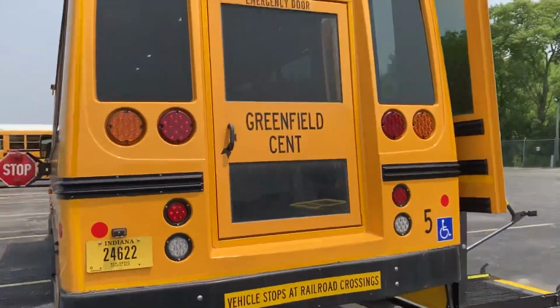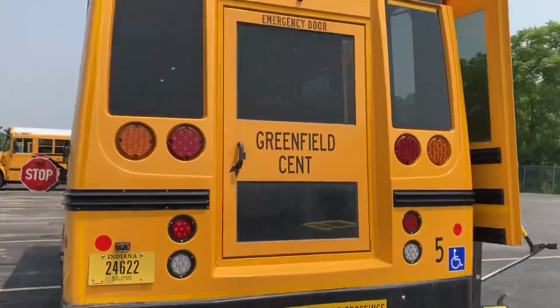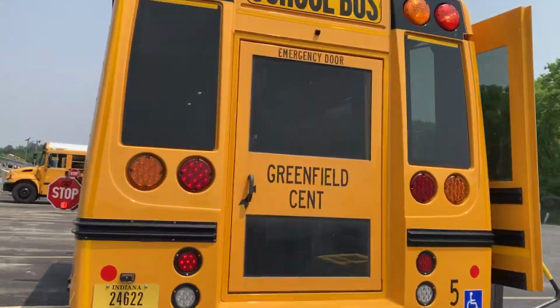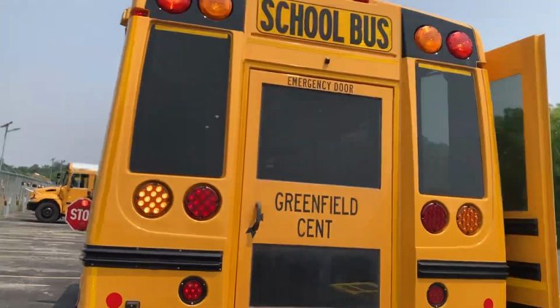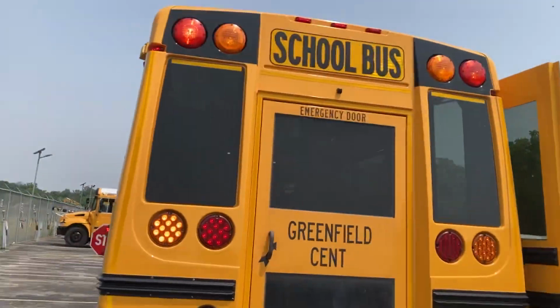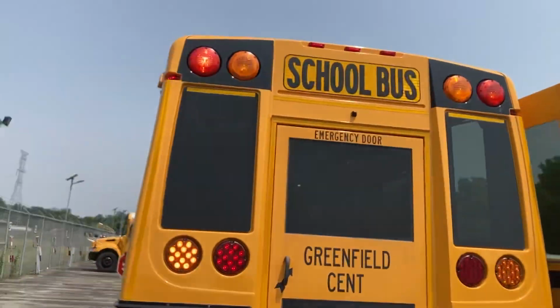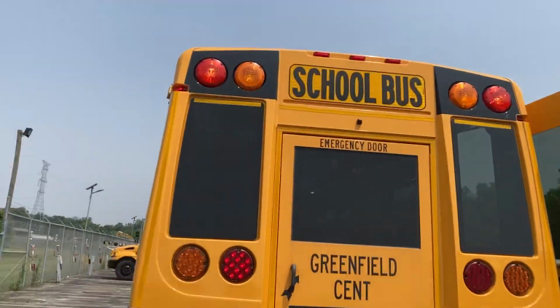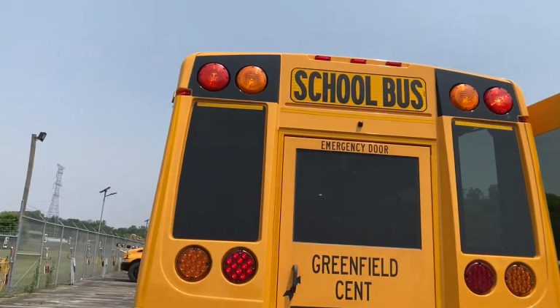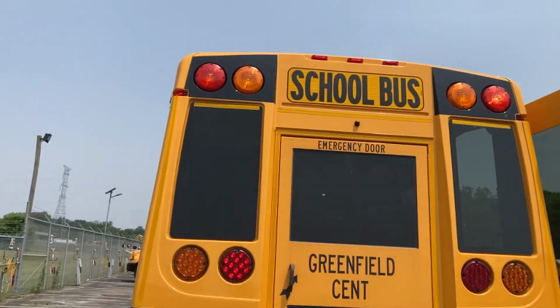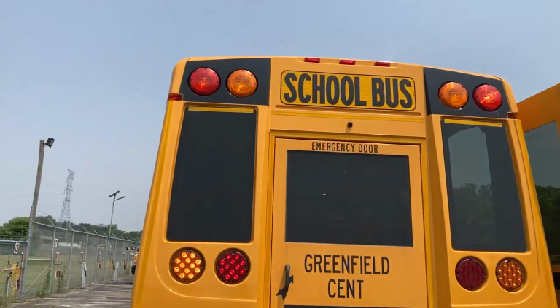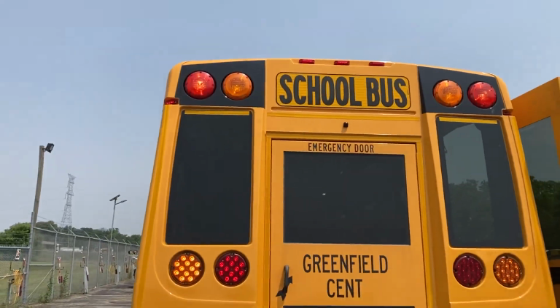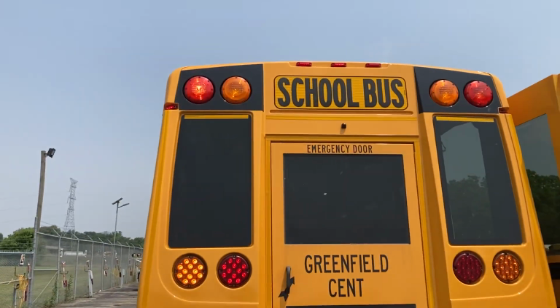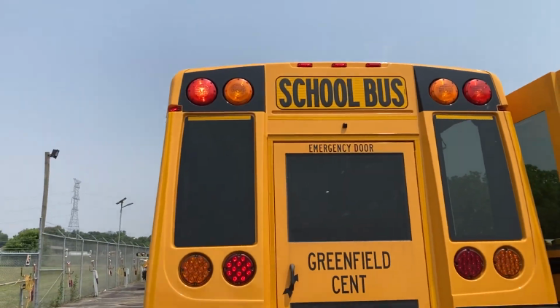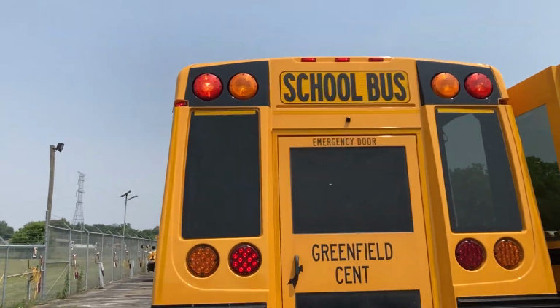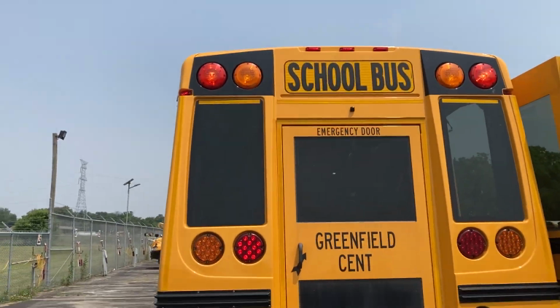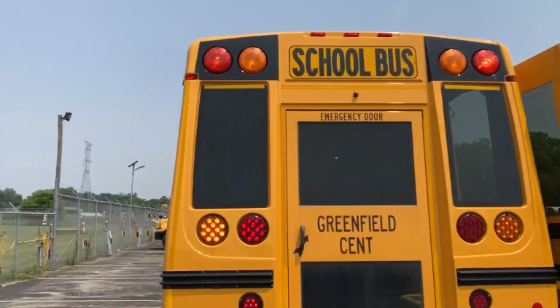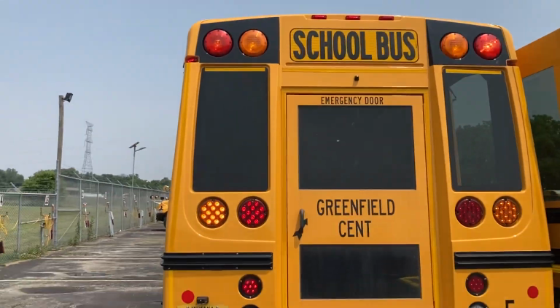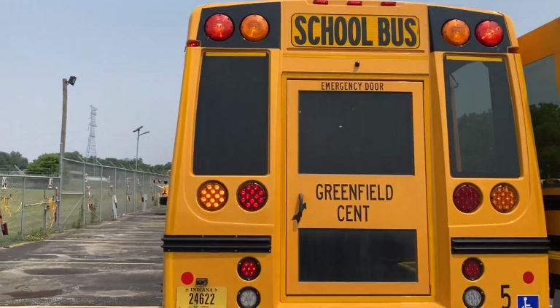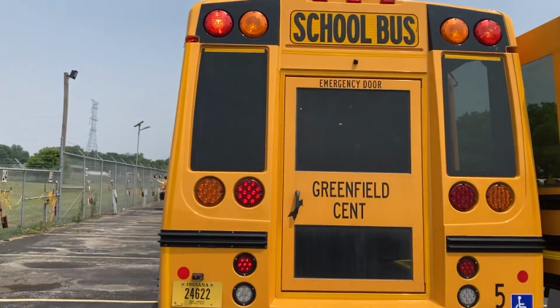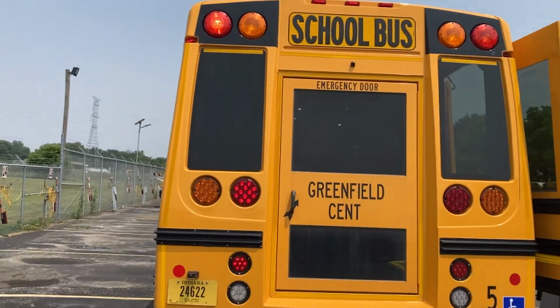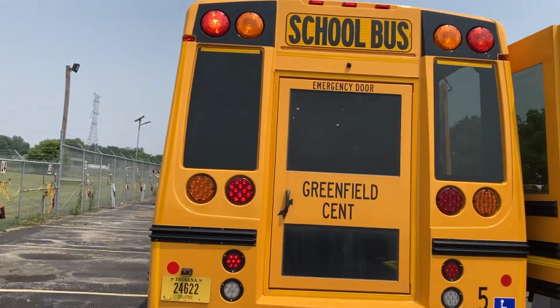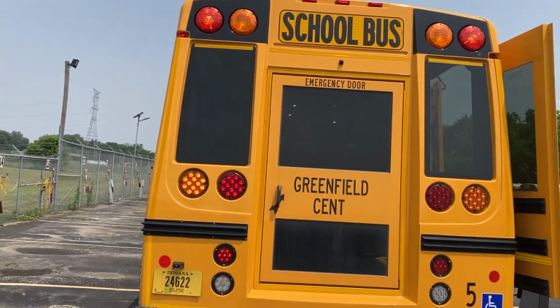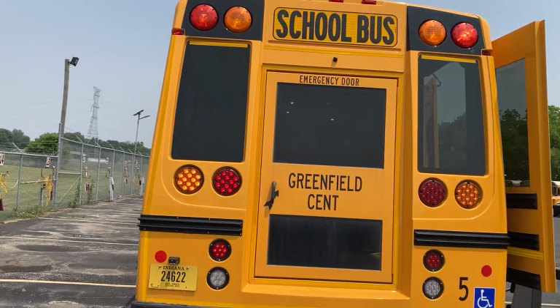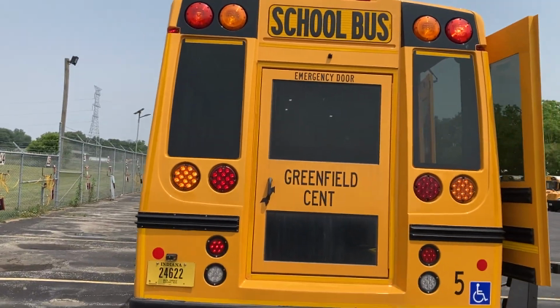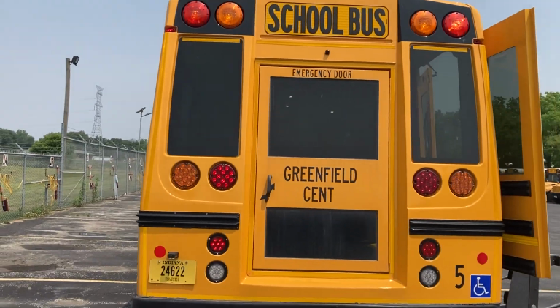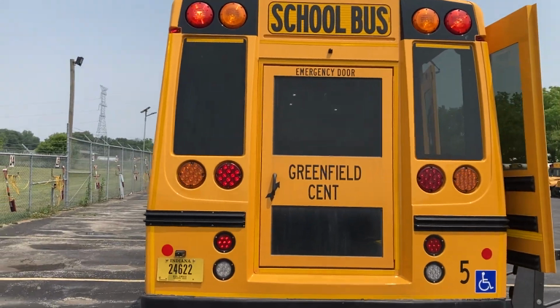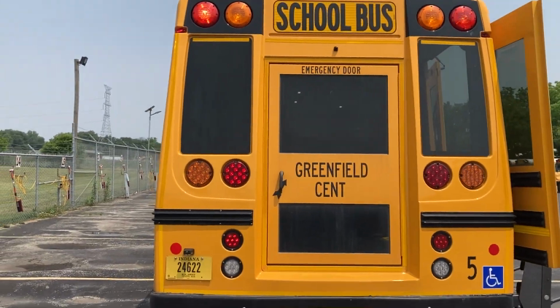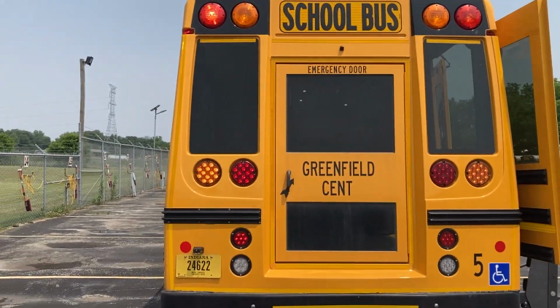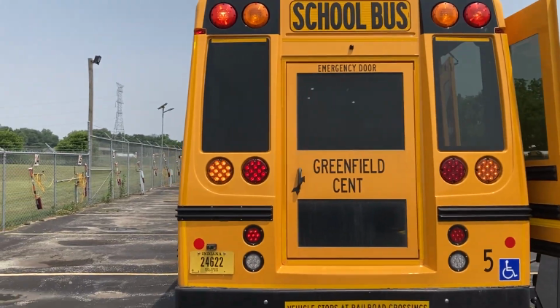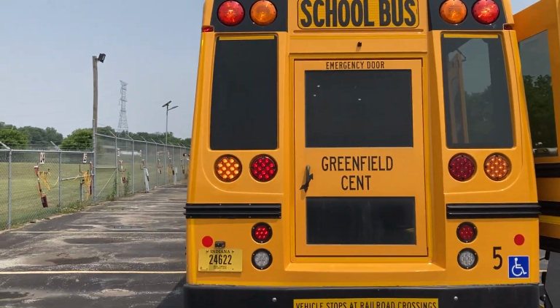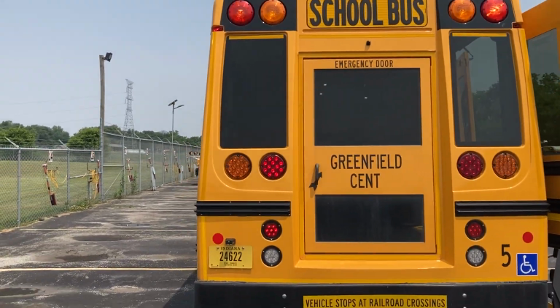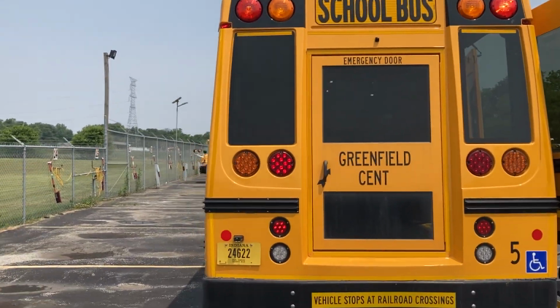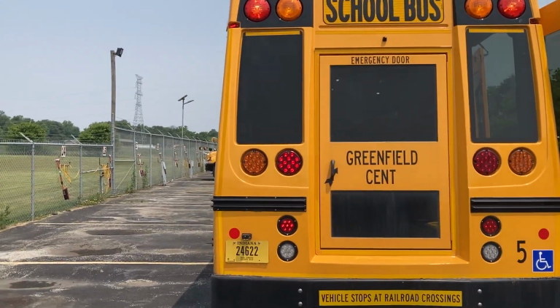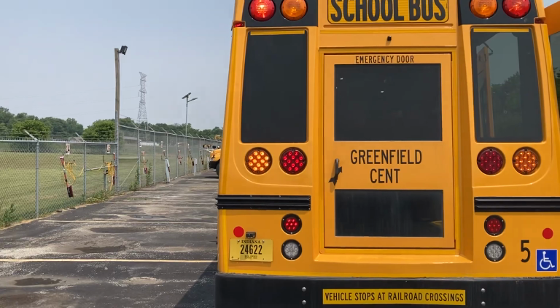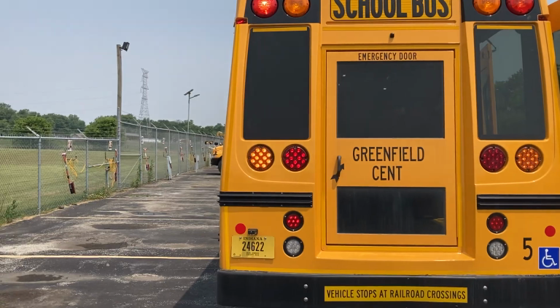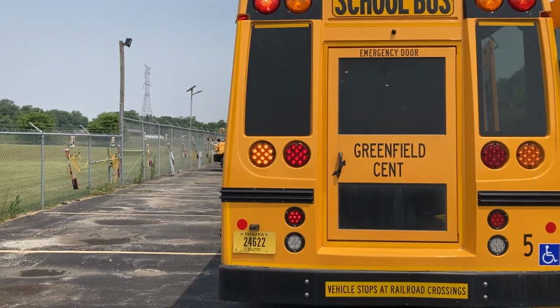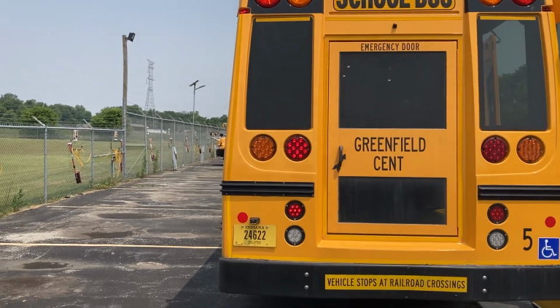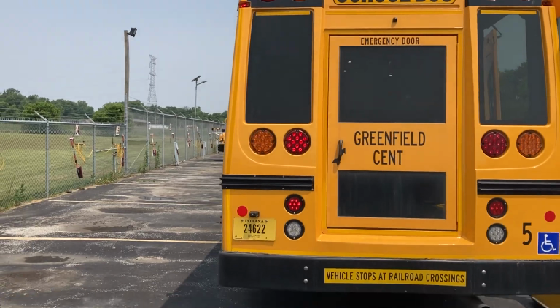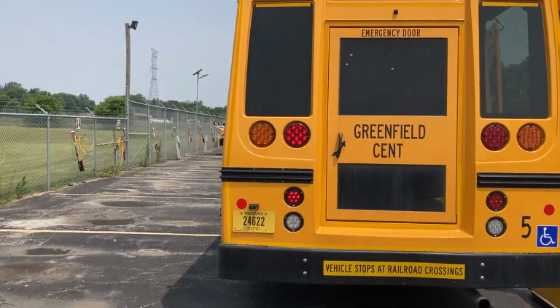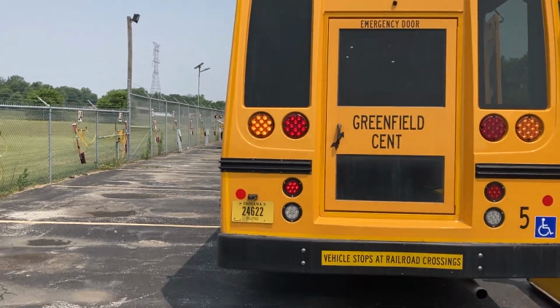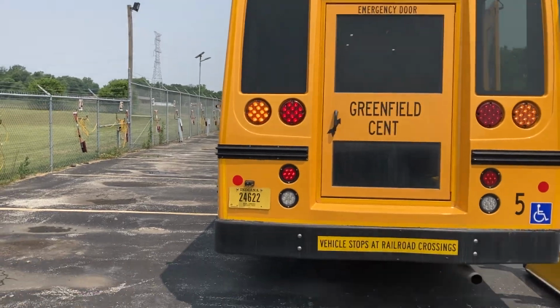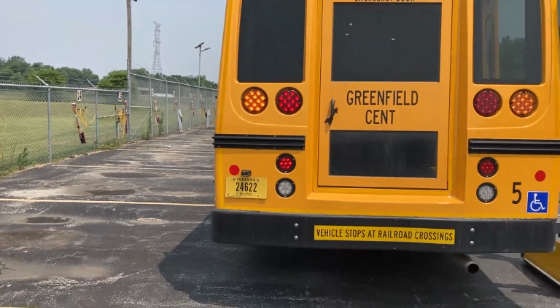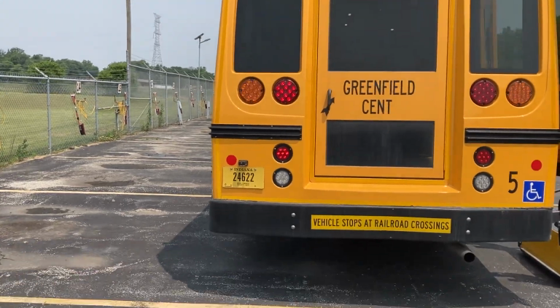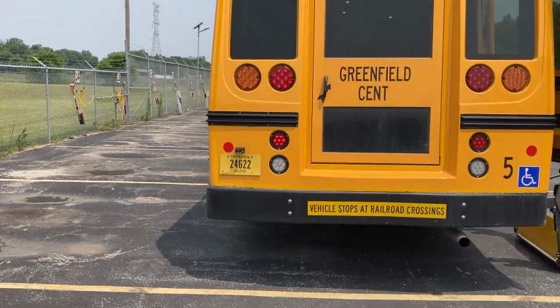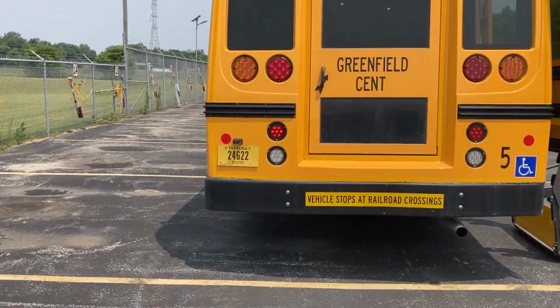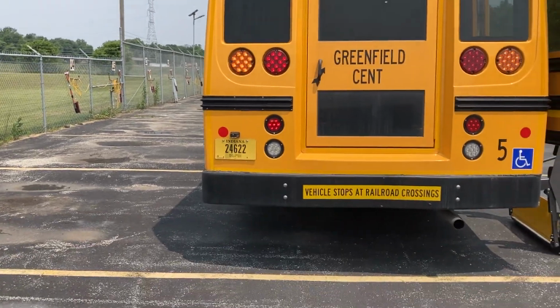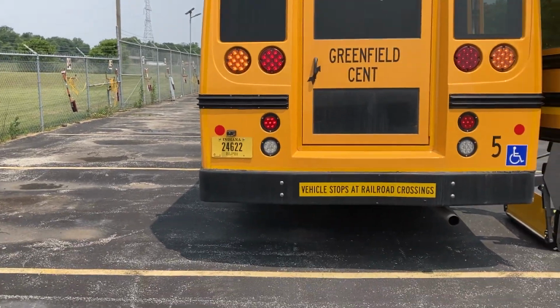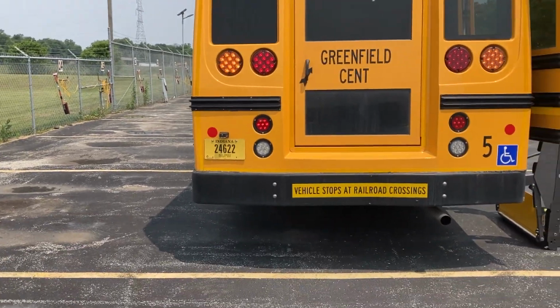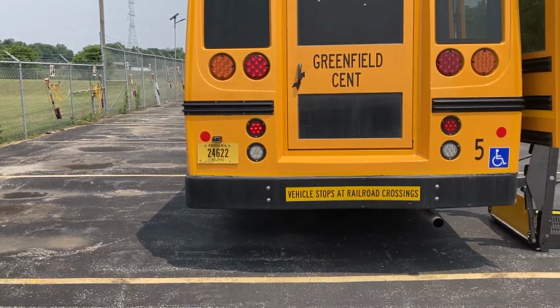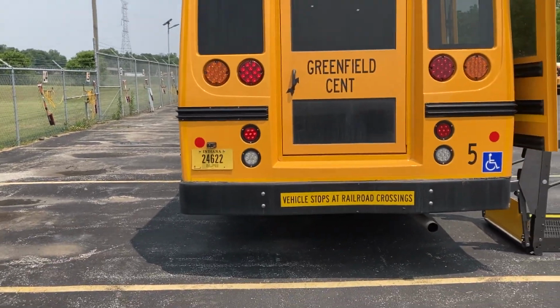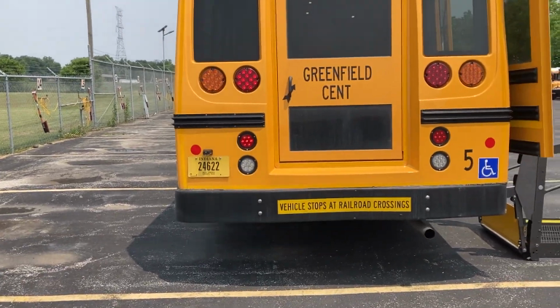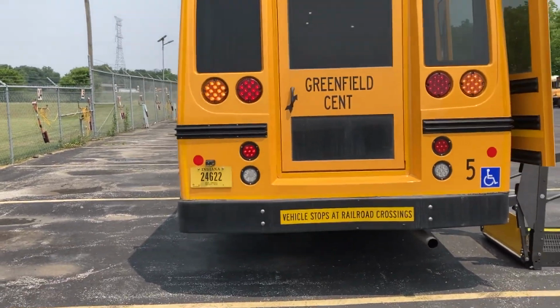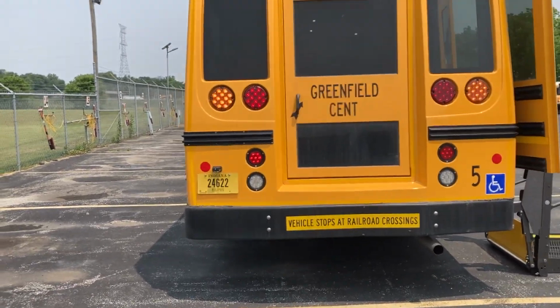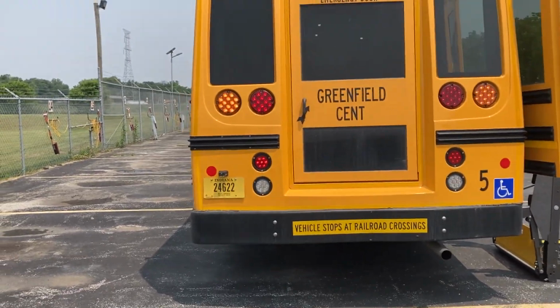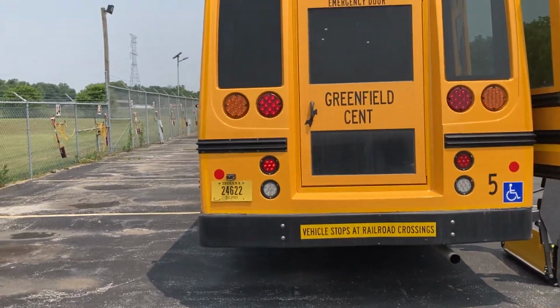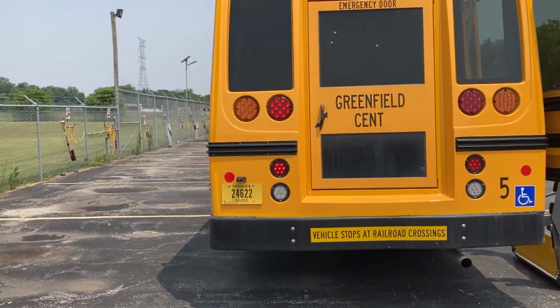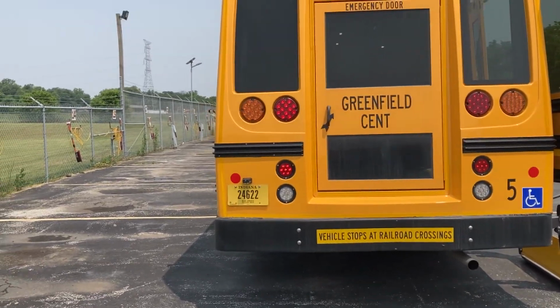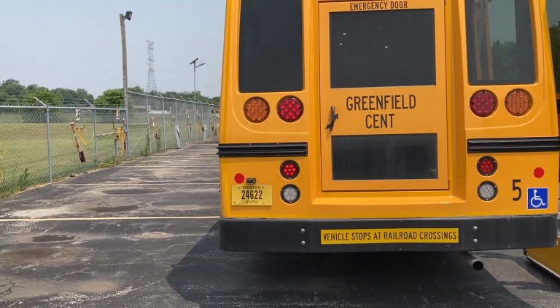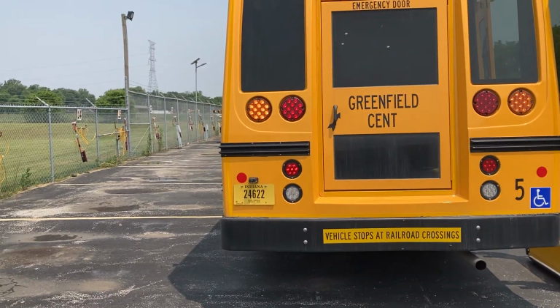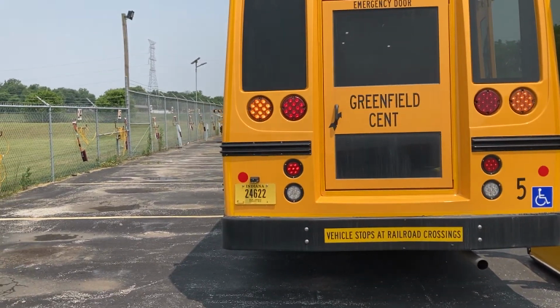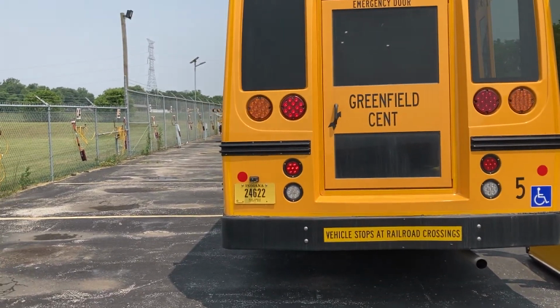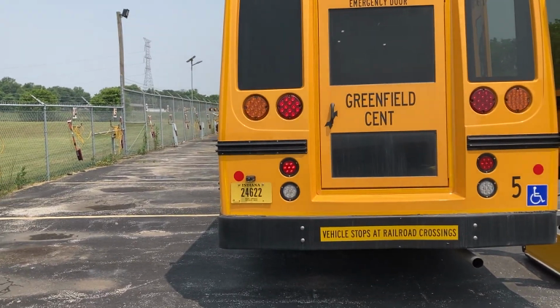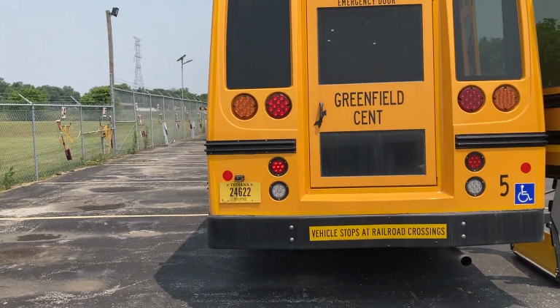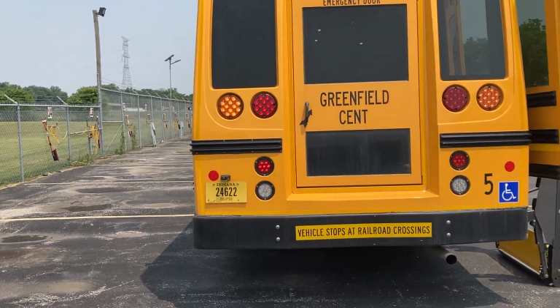Backup camera, incandescent morning lights, and then the rest are LEDs.